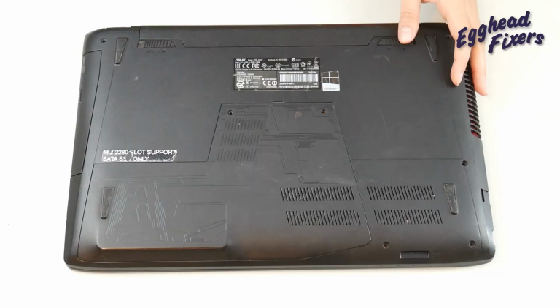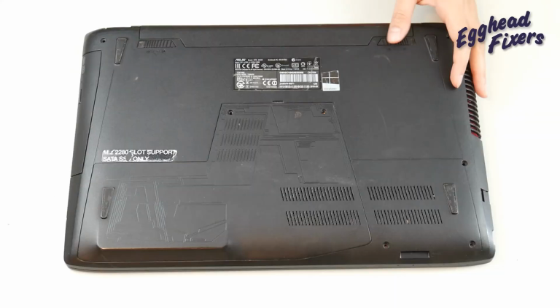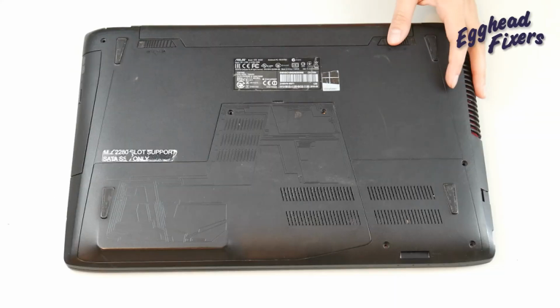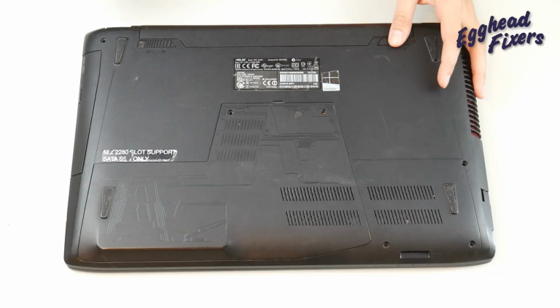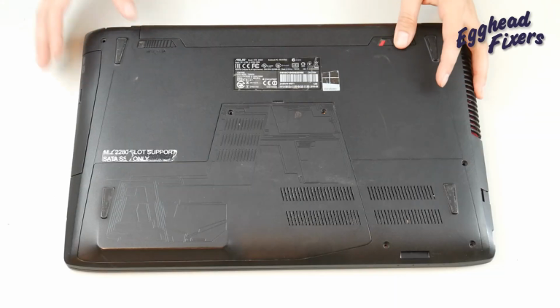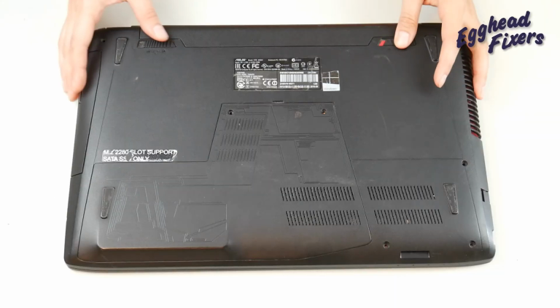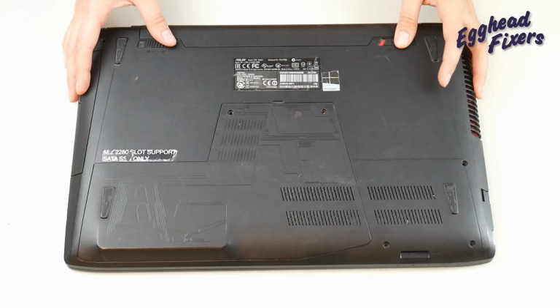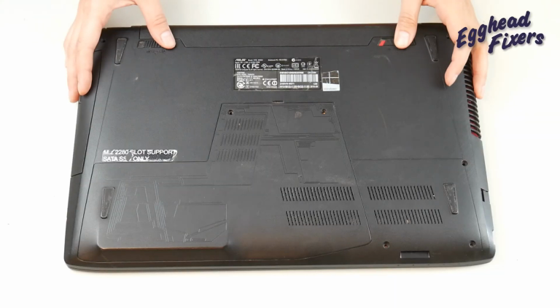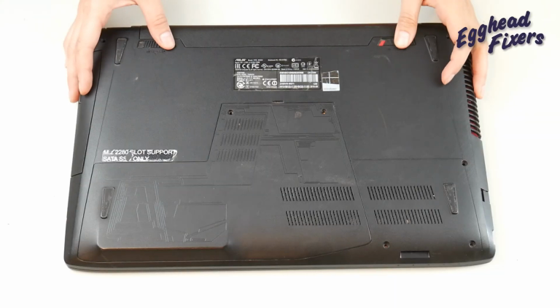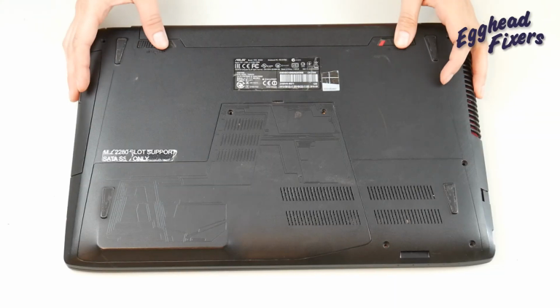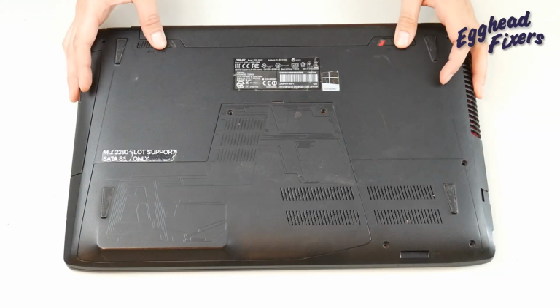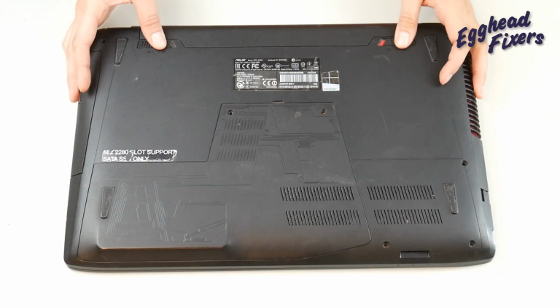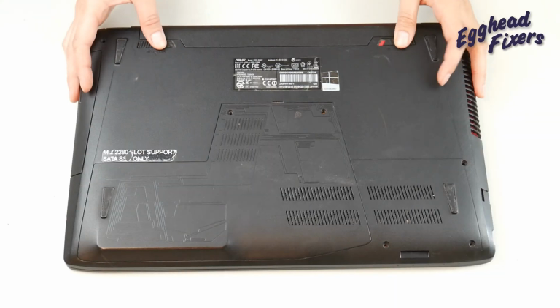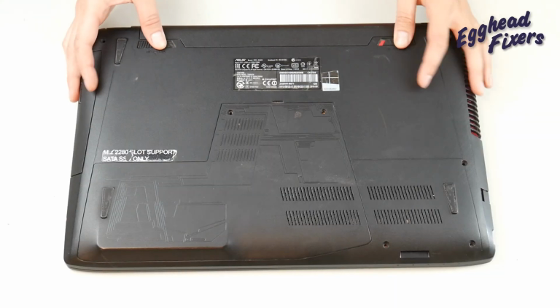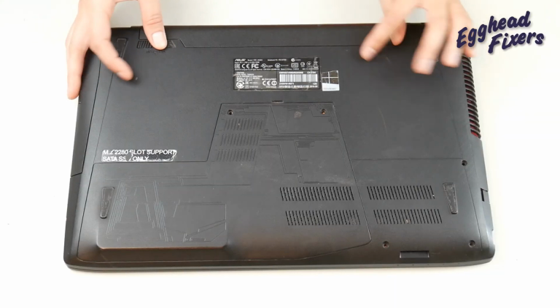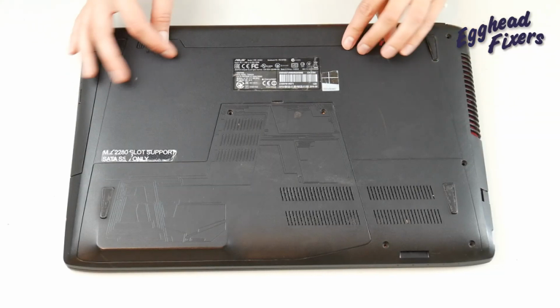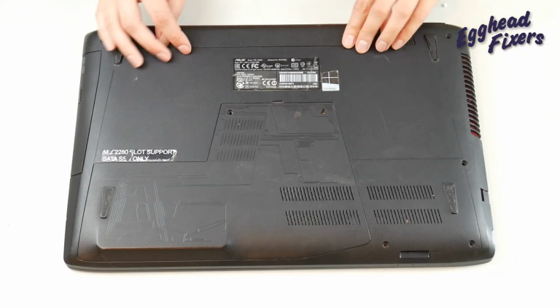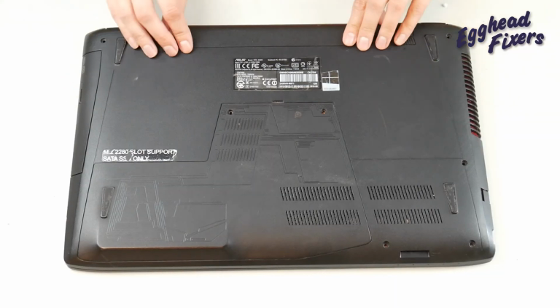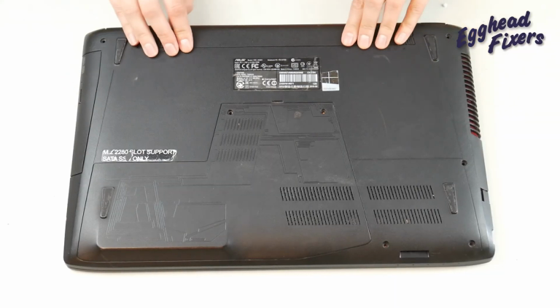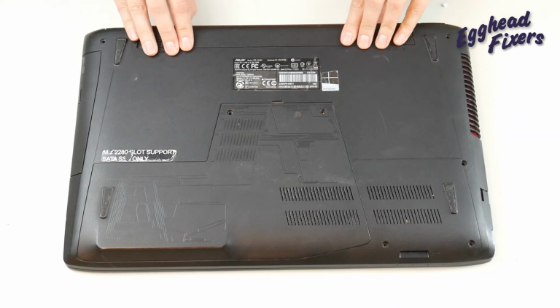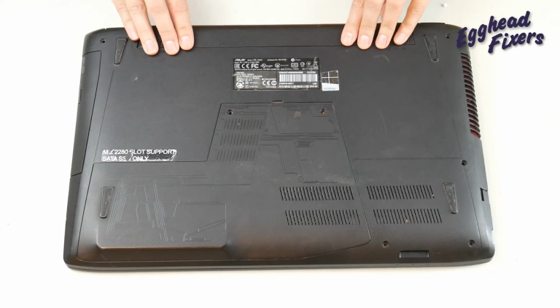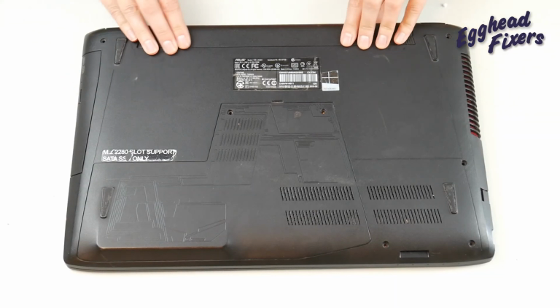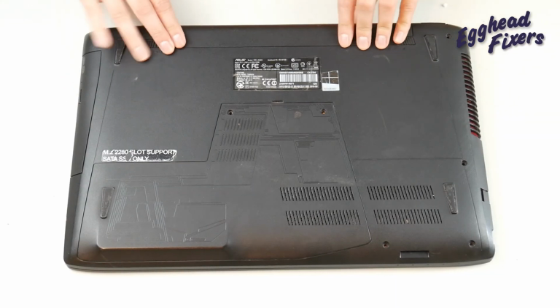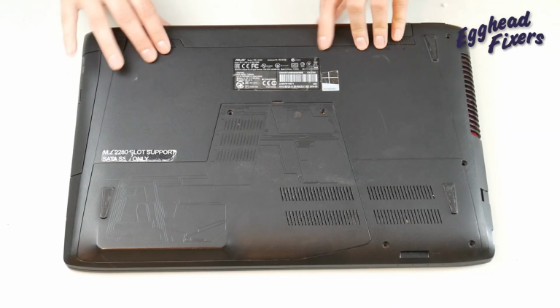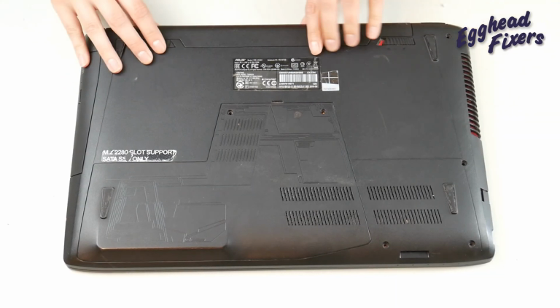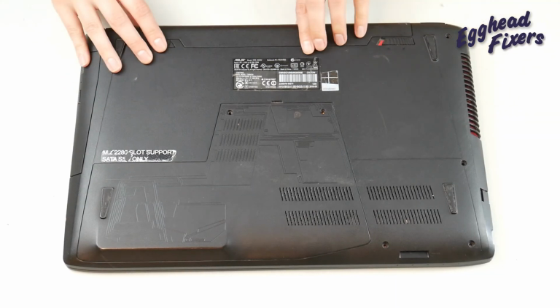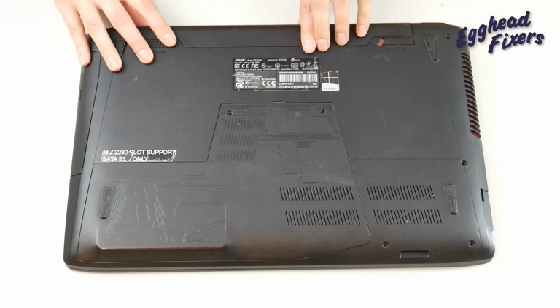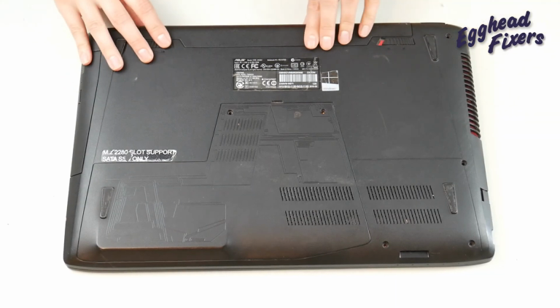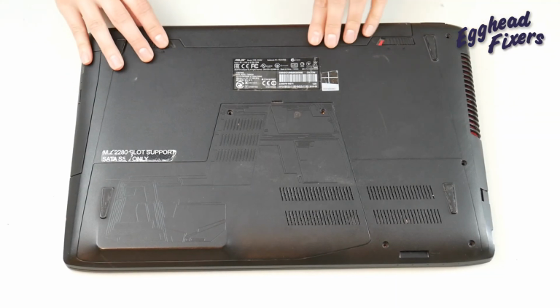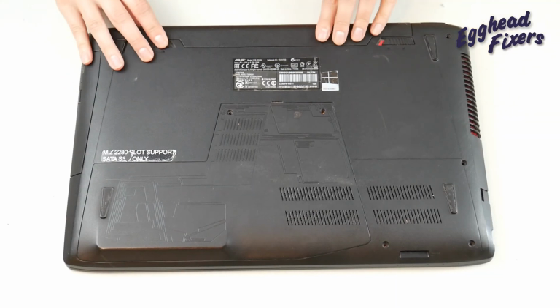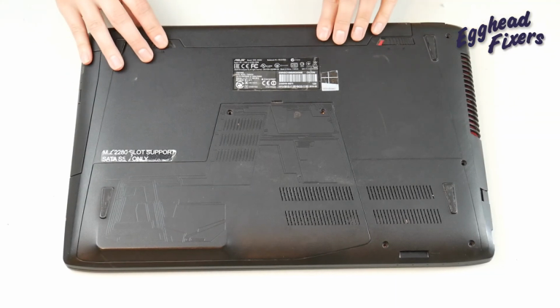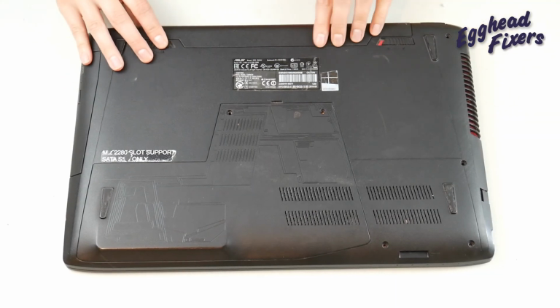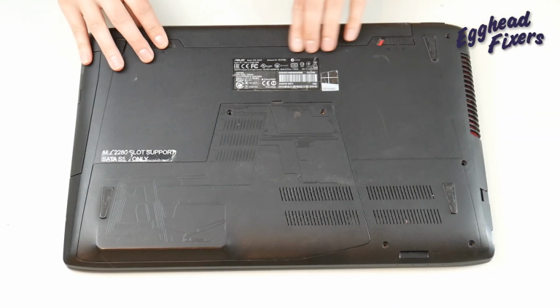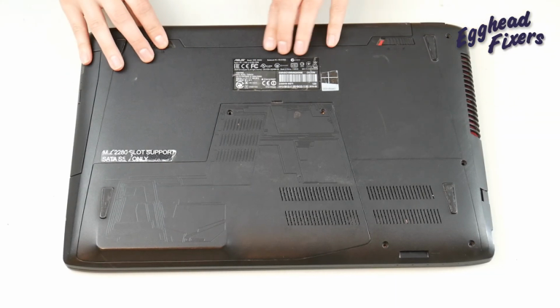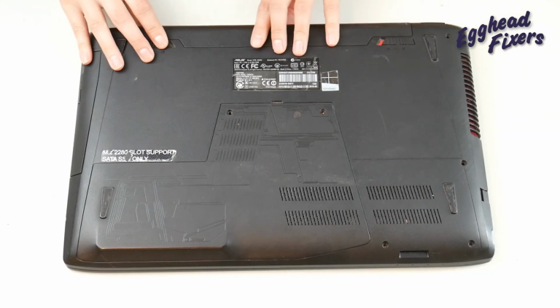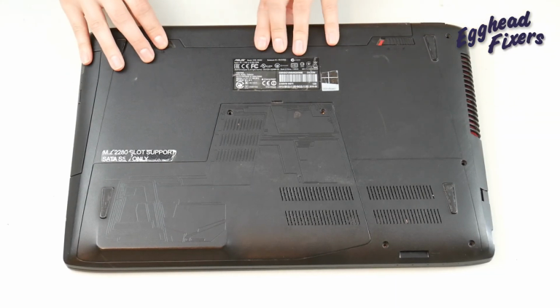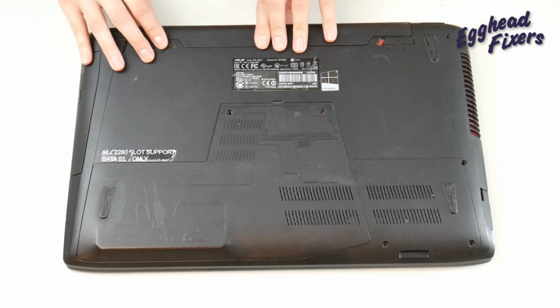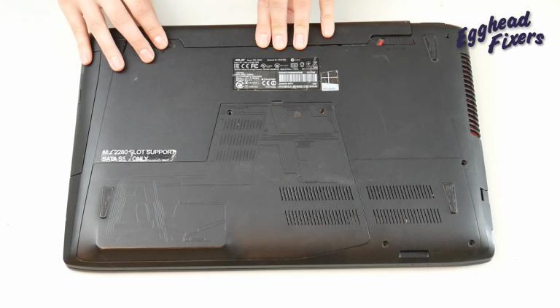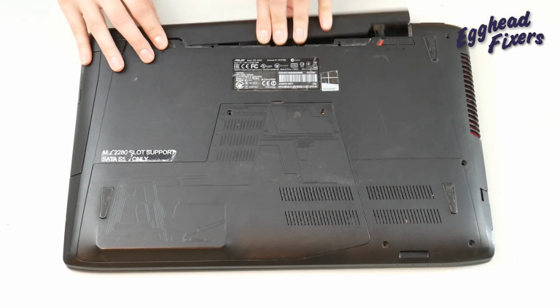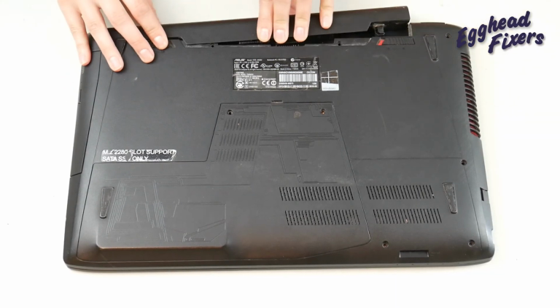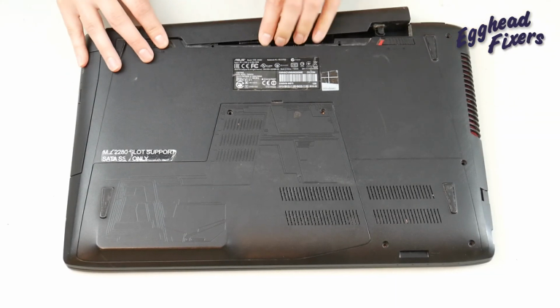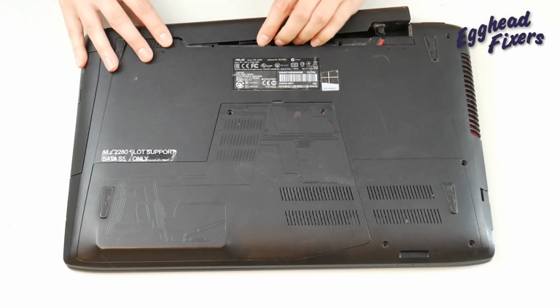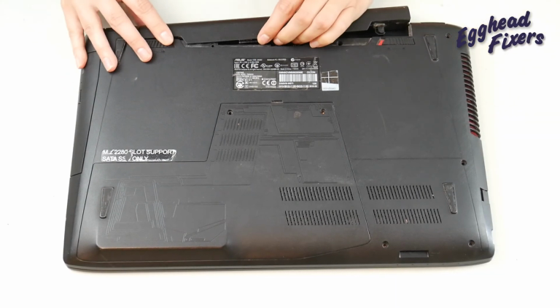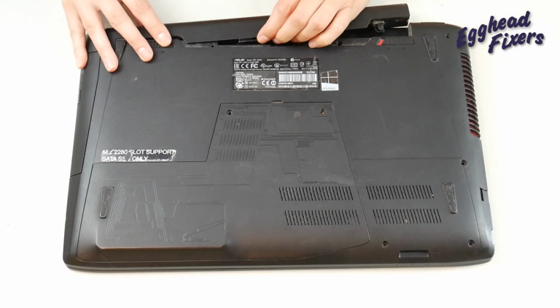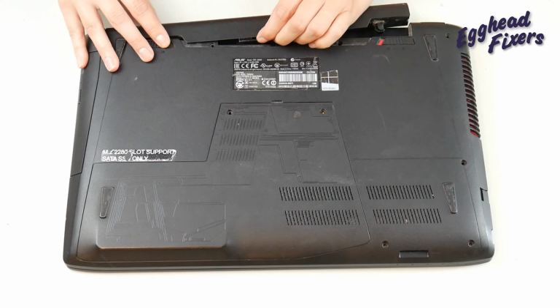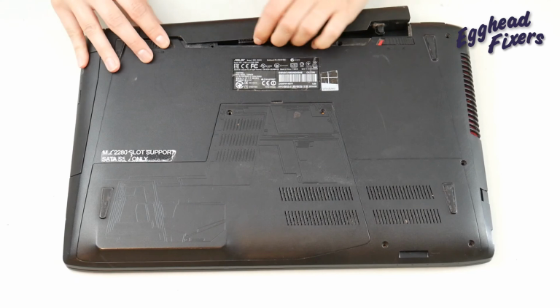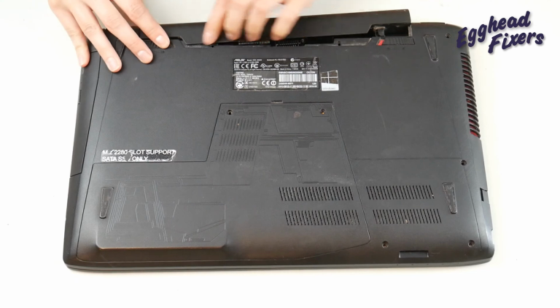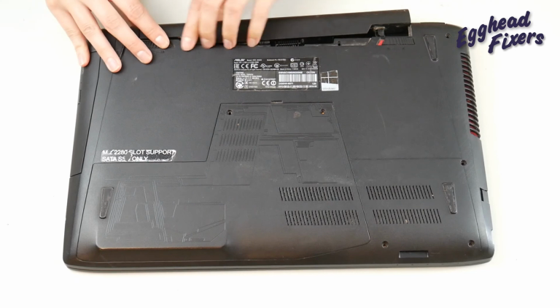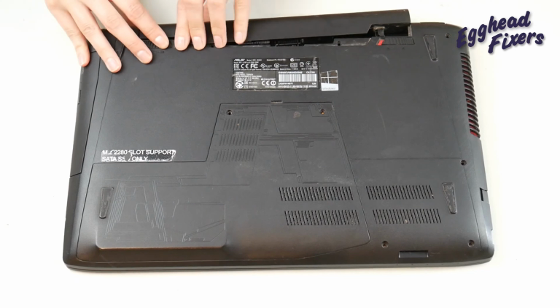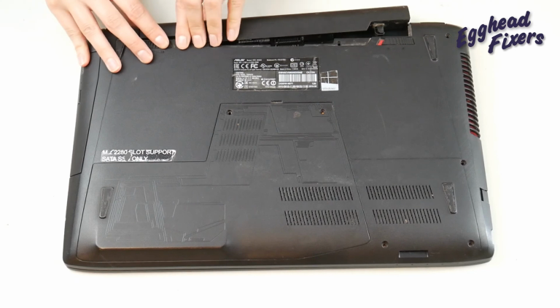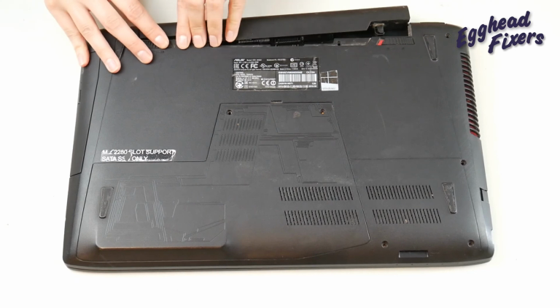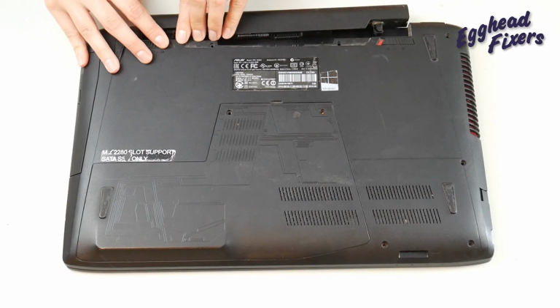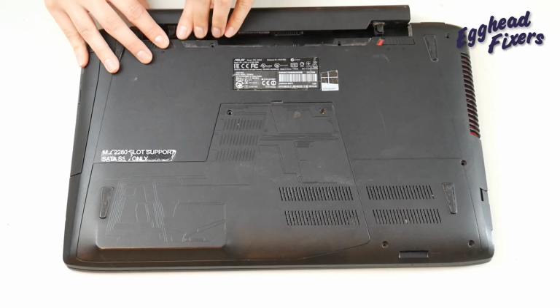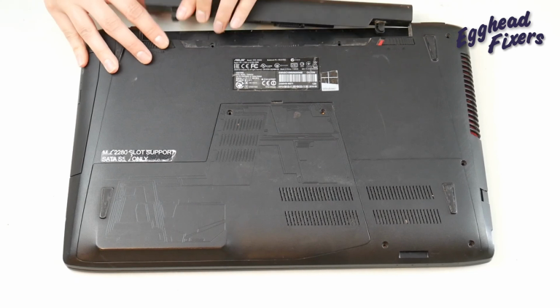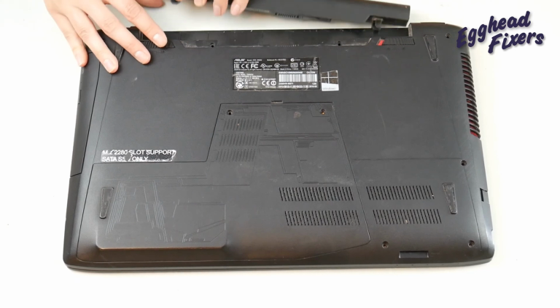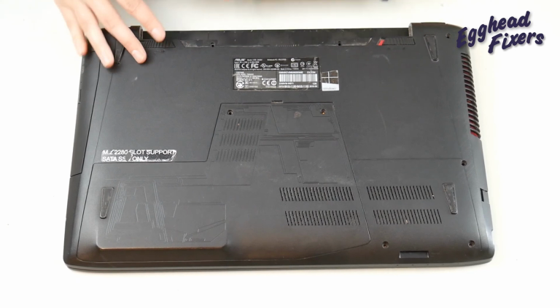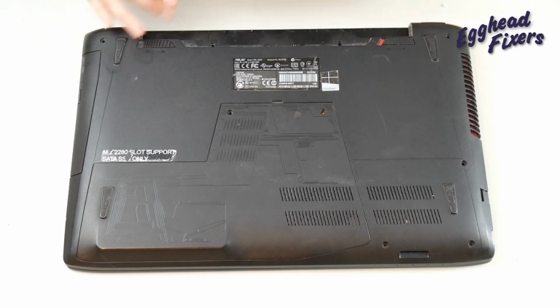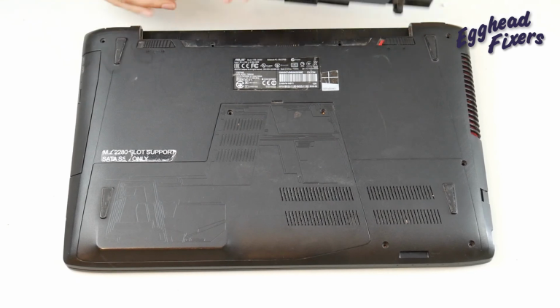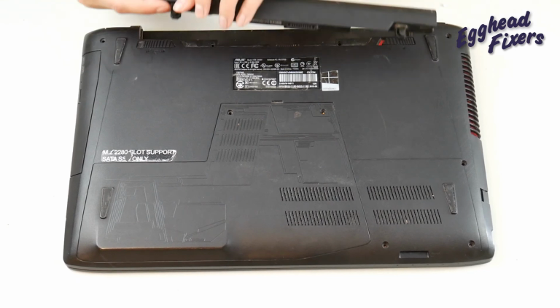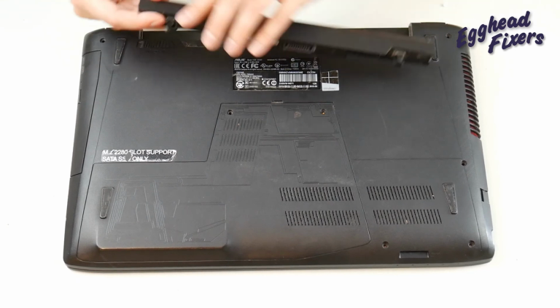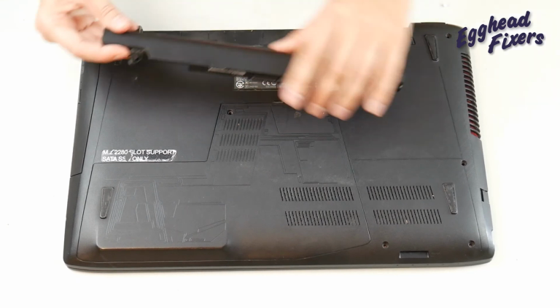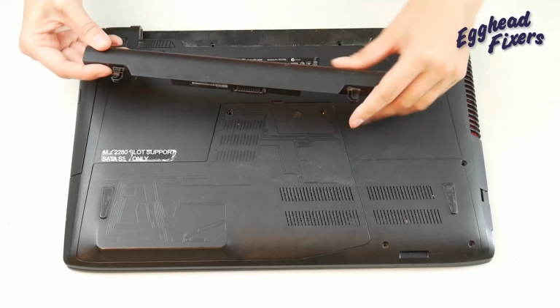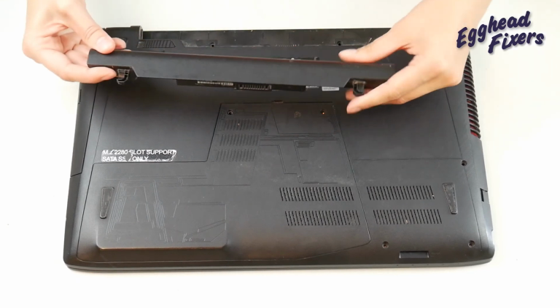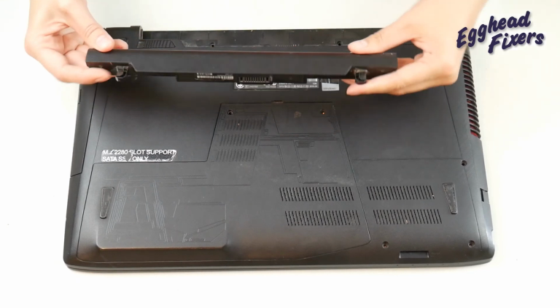You've unplugged your machine and now you're going to remove your battery. We don't want any power in the system while you're replacing your solid state drive or hard drive.